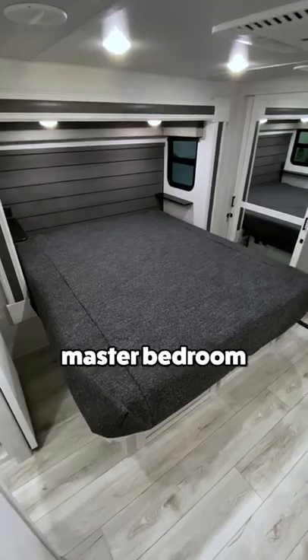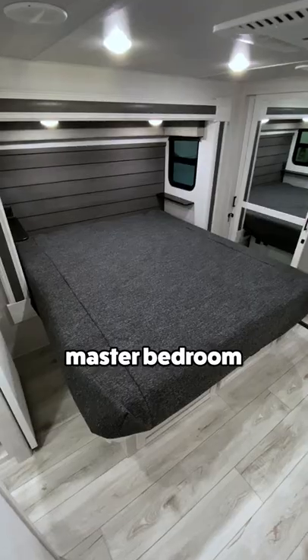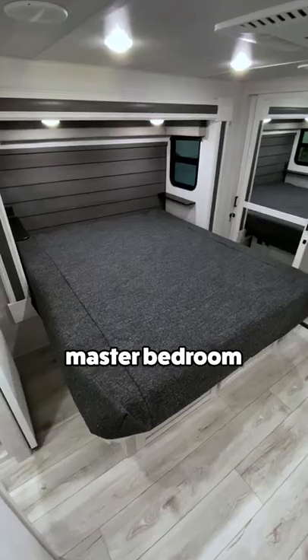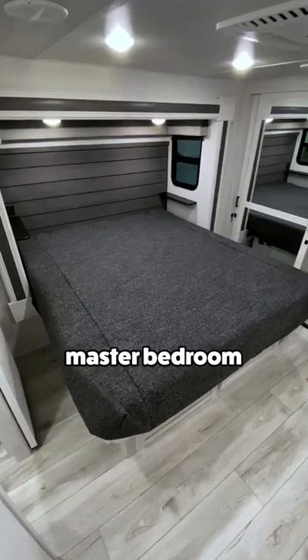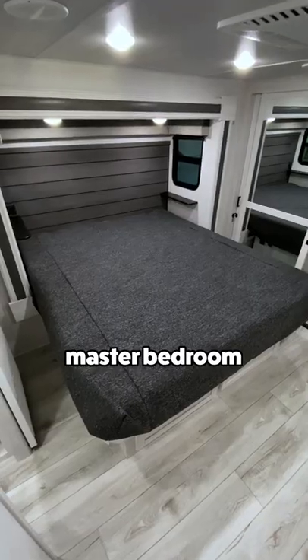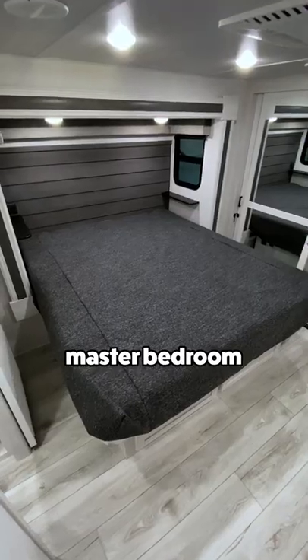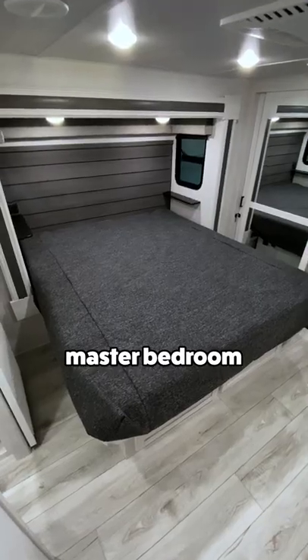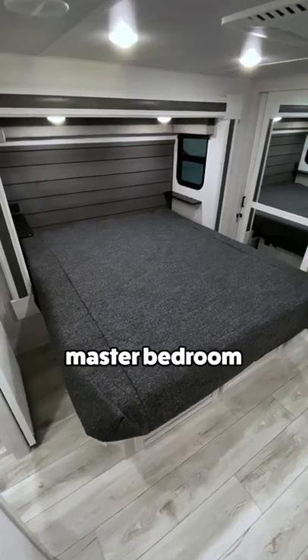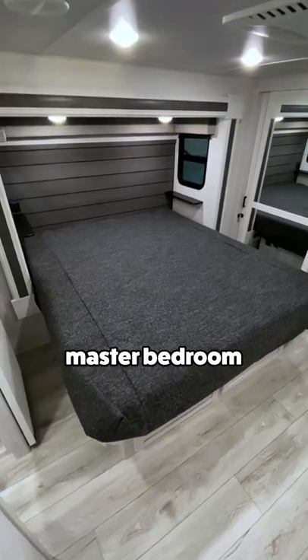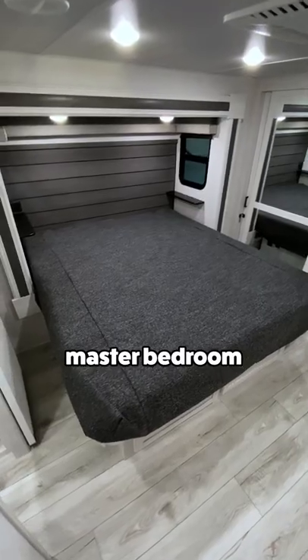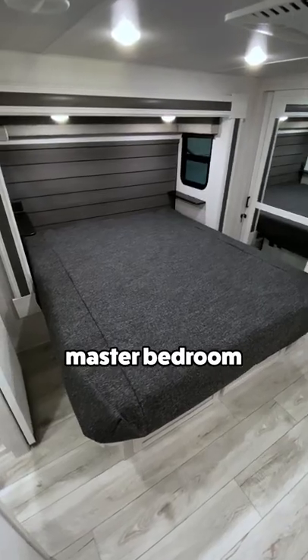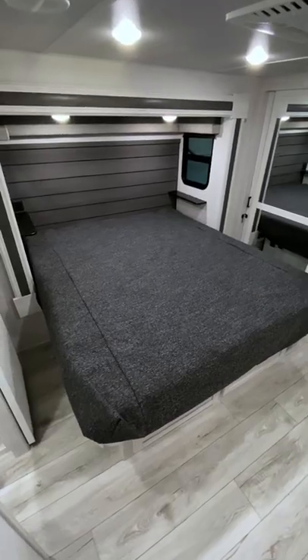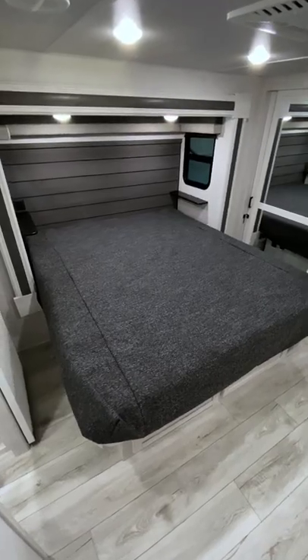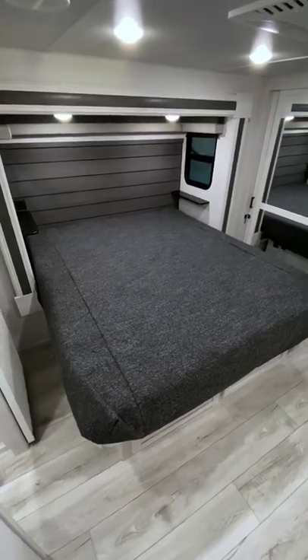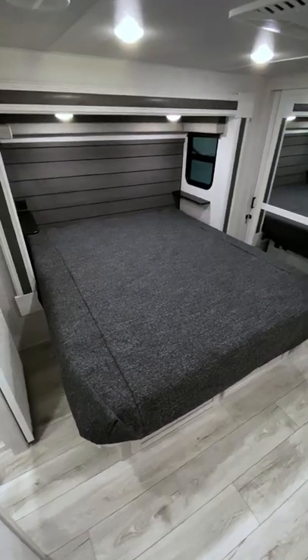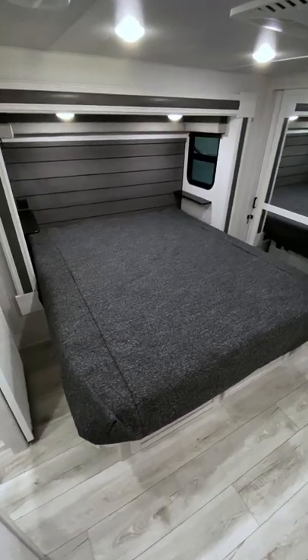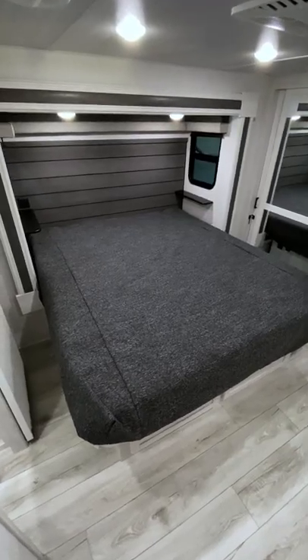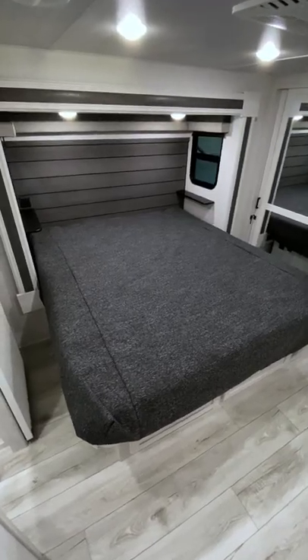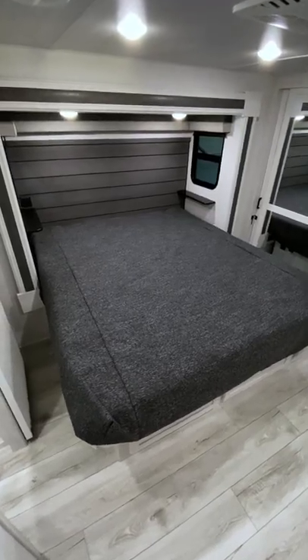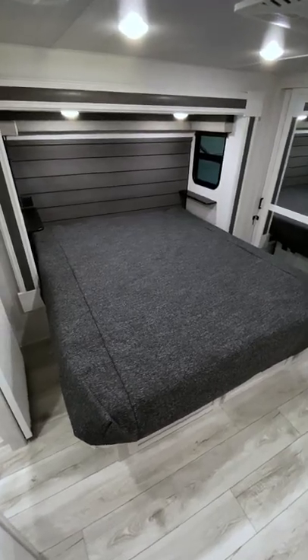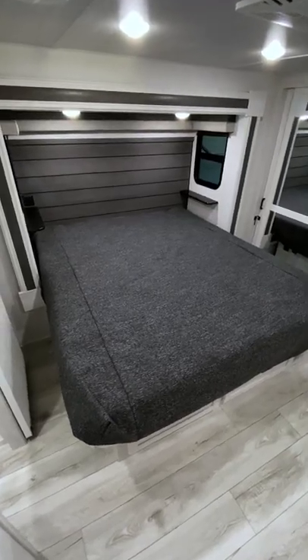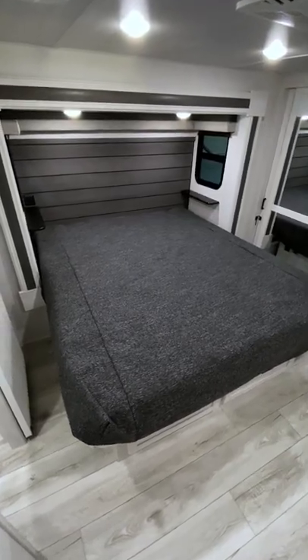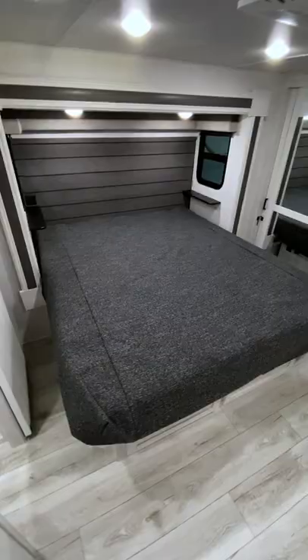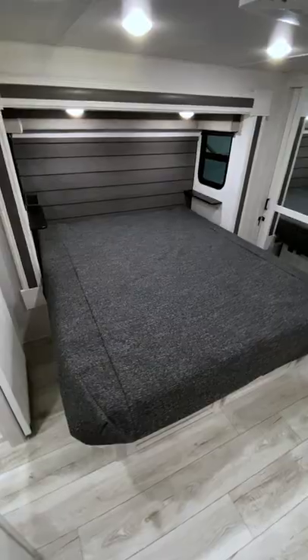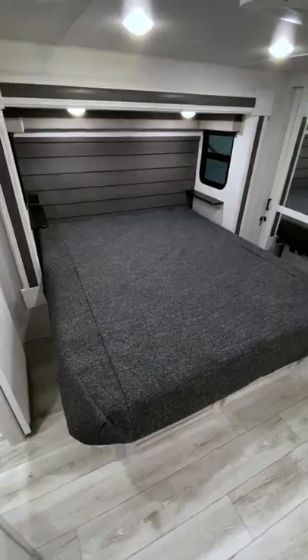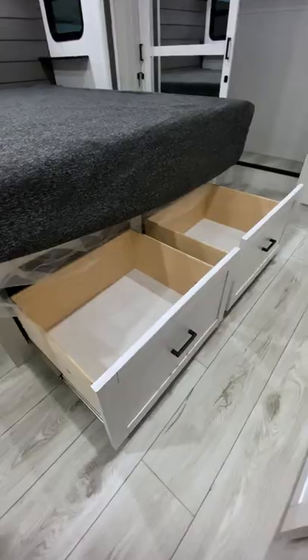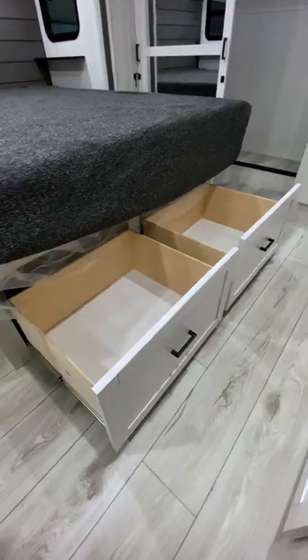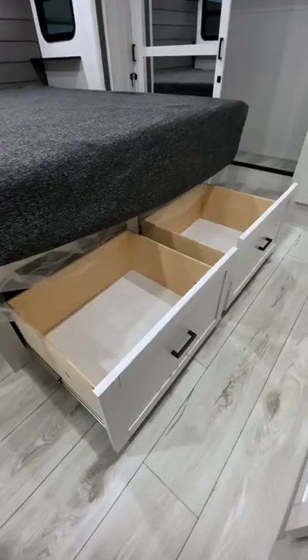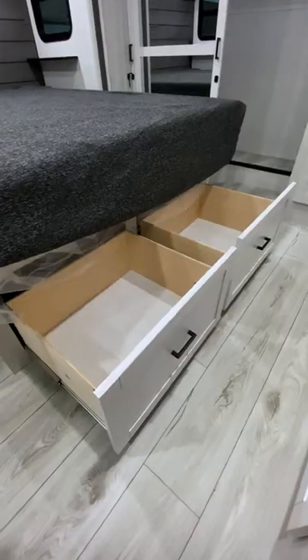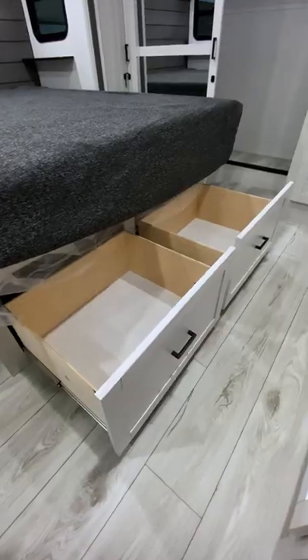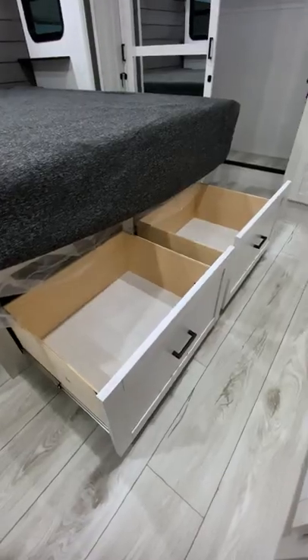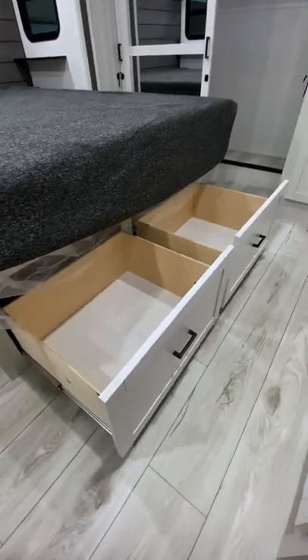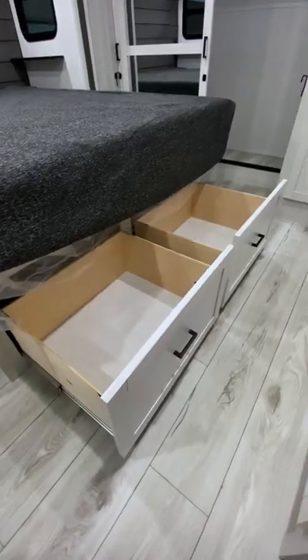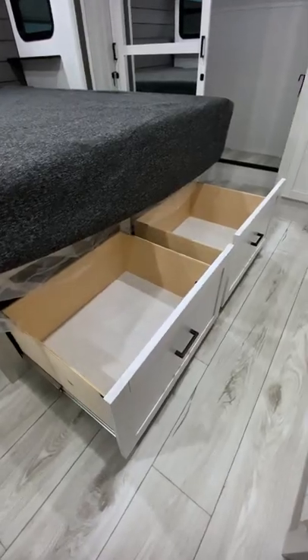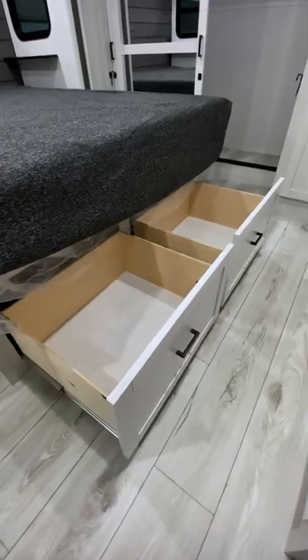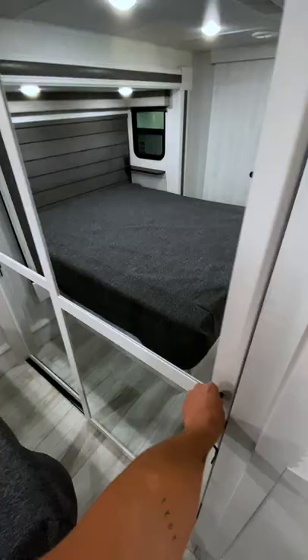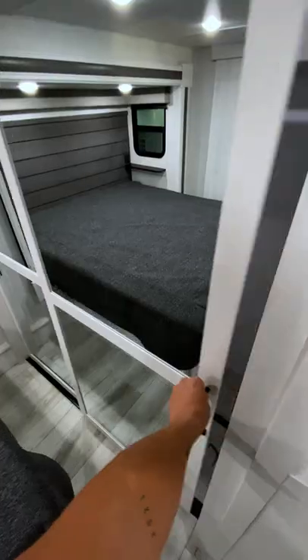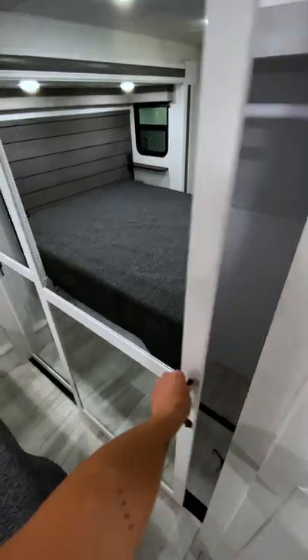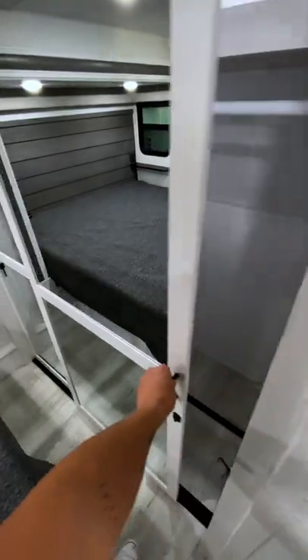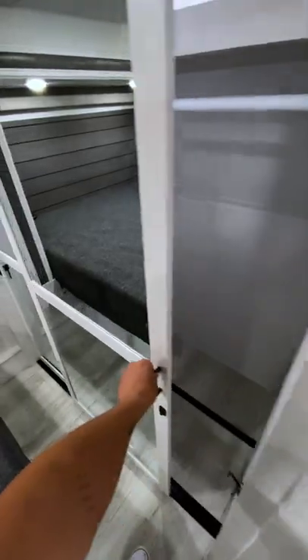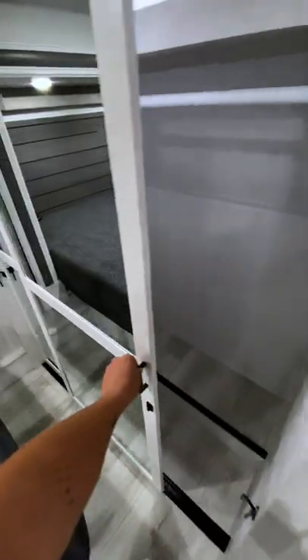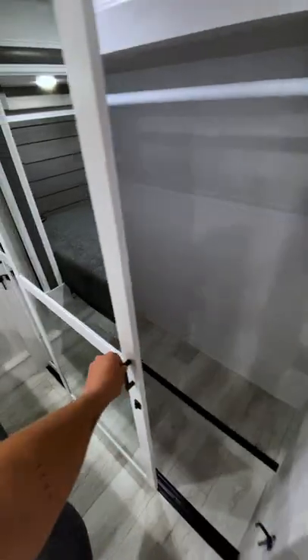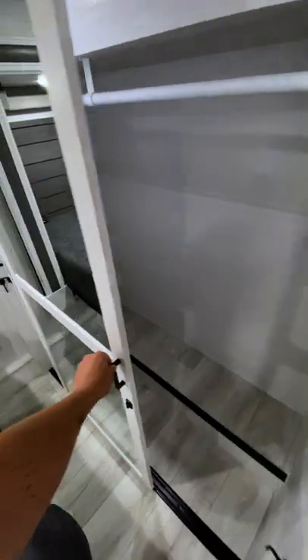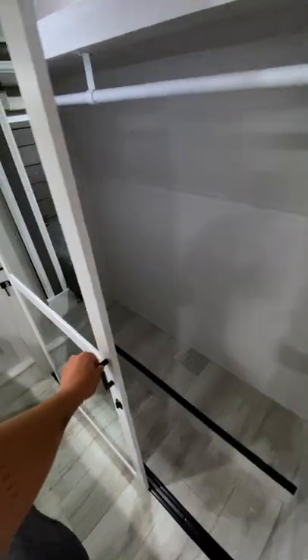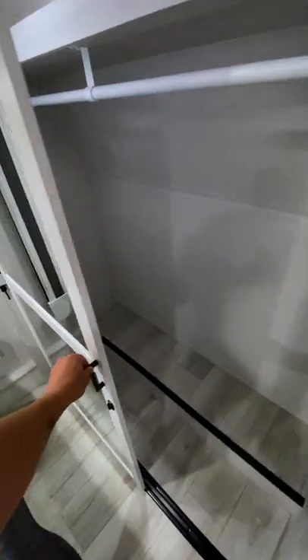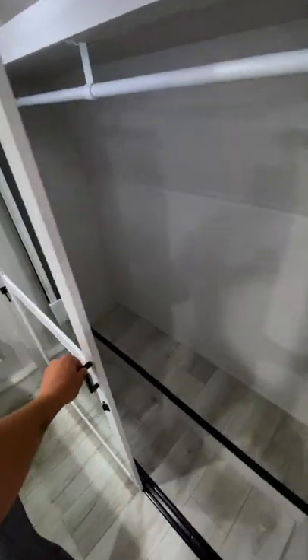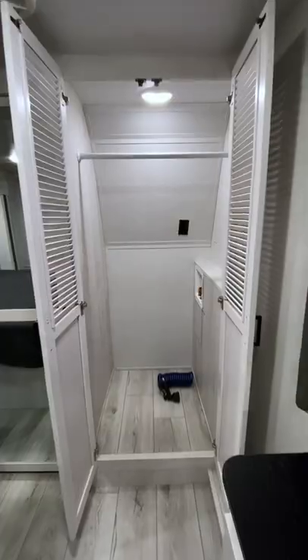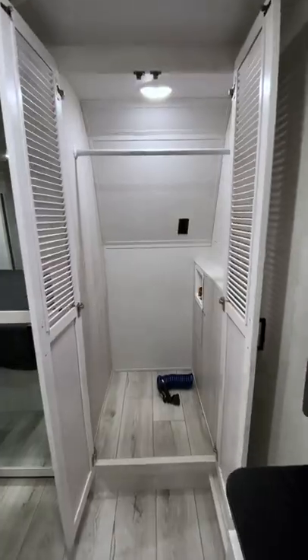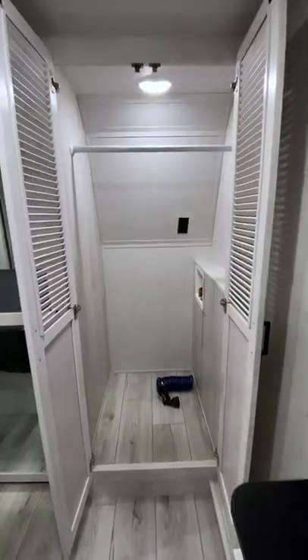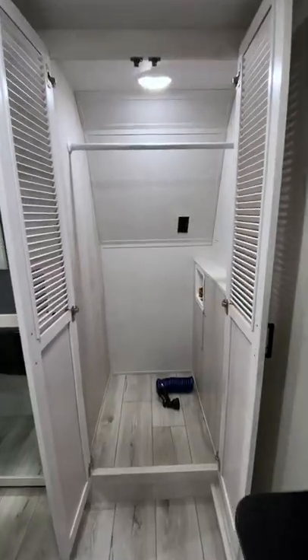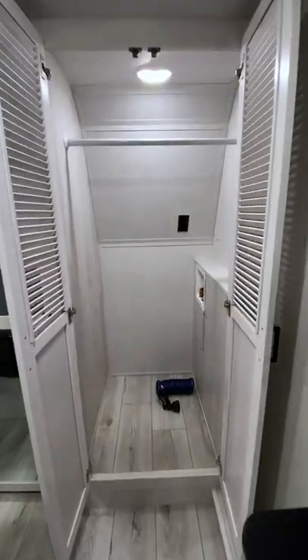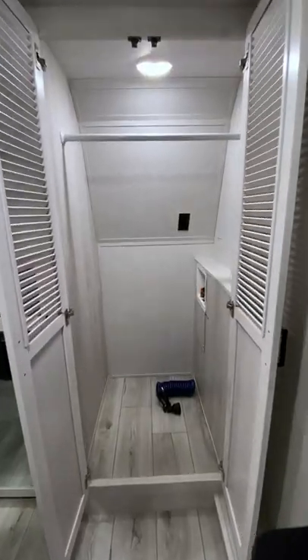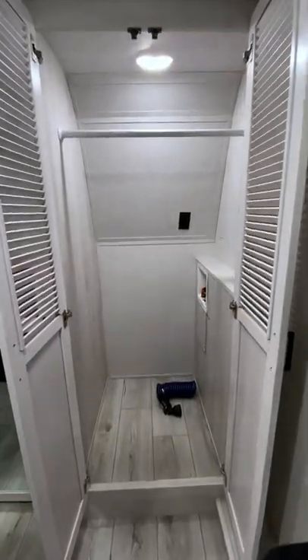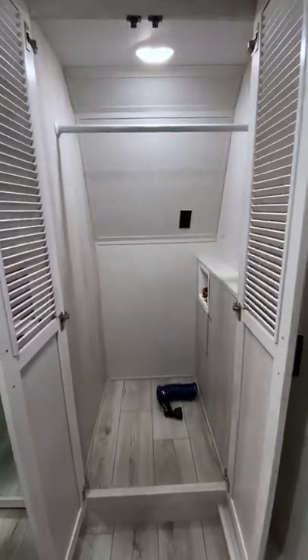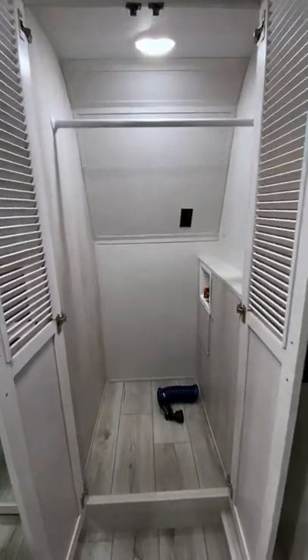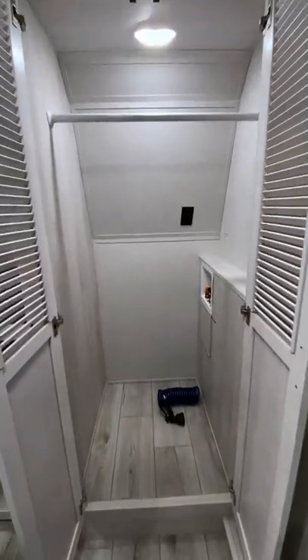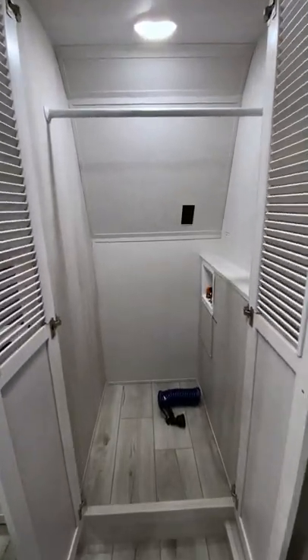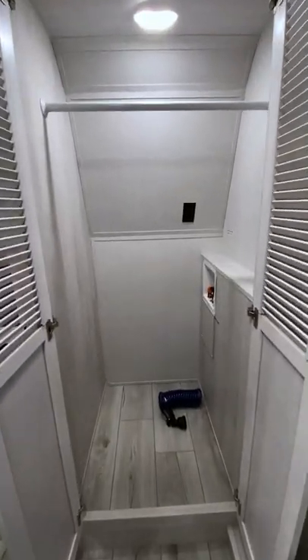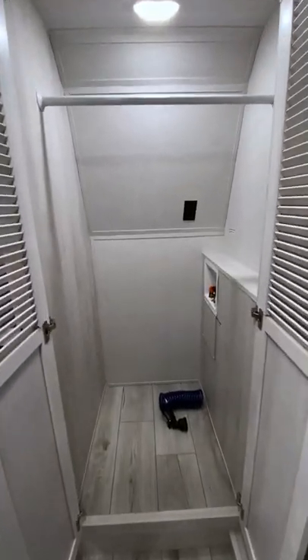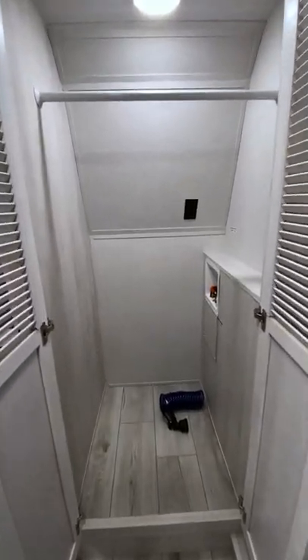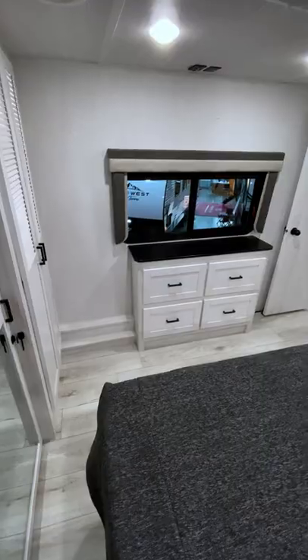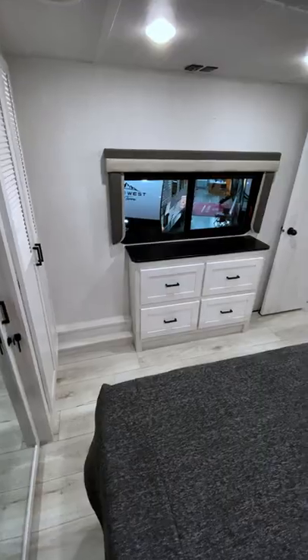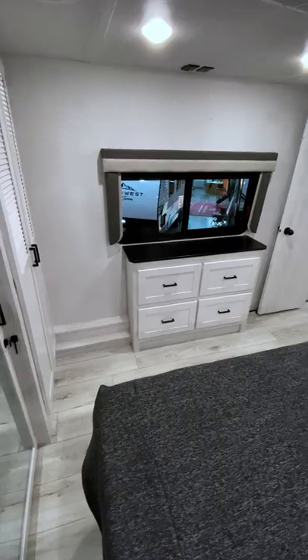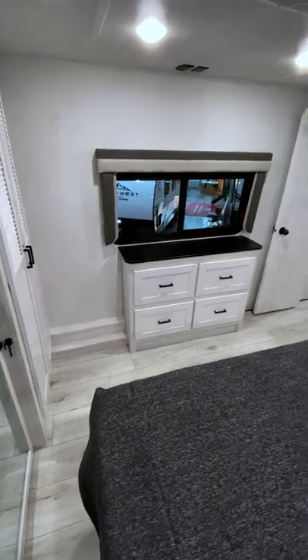Last but not least, the master bedroom. In here you'll find a king-size bed with lower storage, a mirrored closet, hookups for a washer and dryer and this dresser.